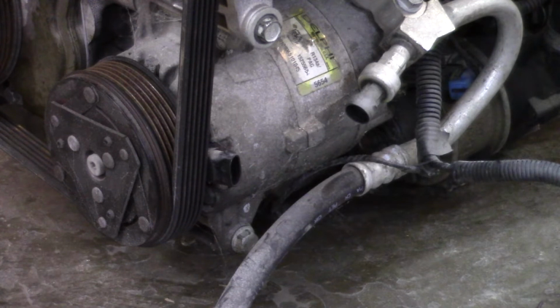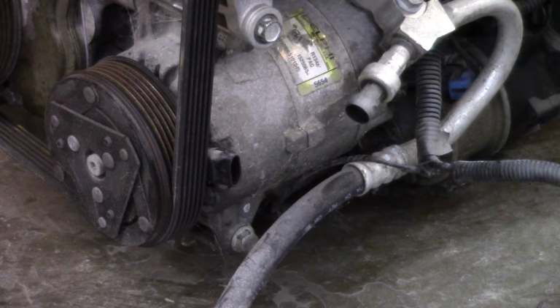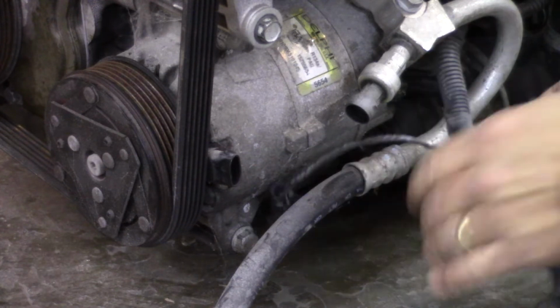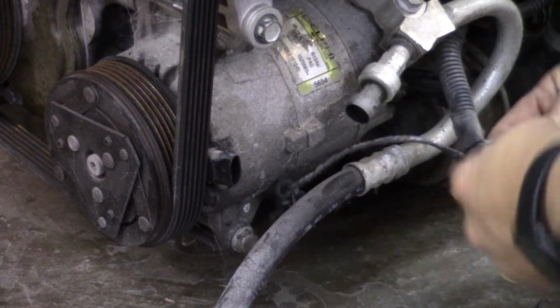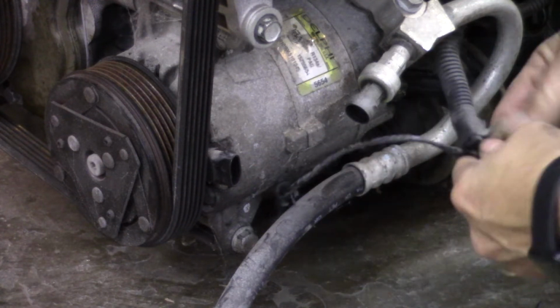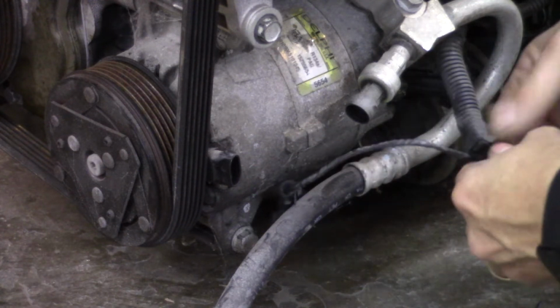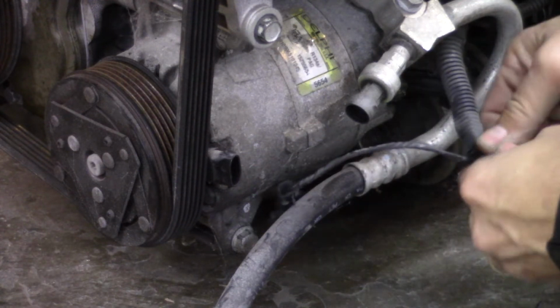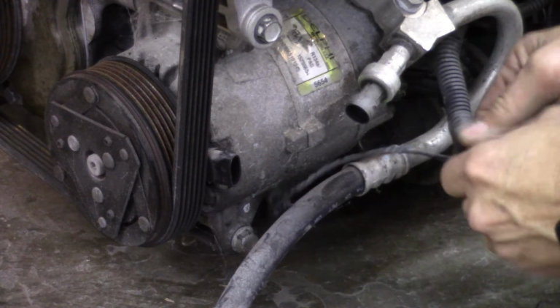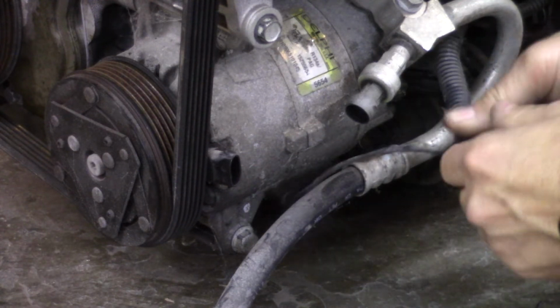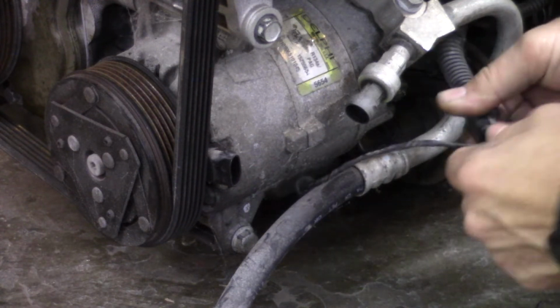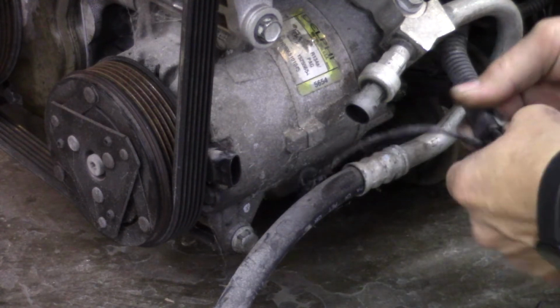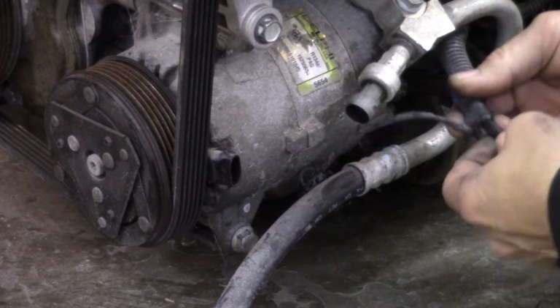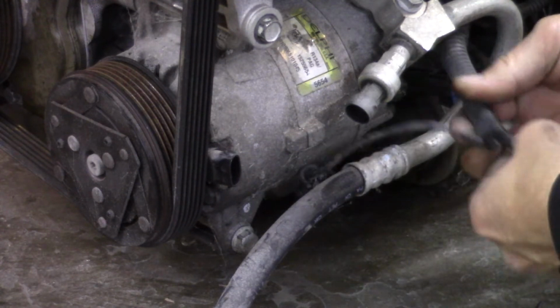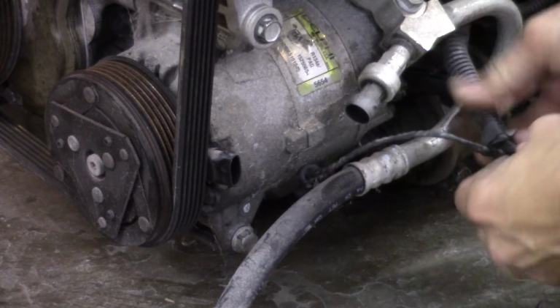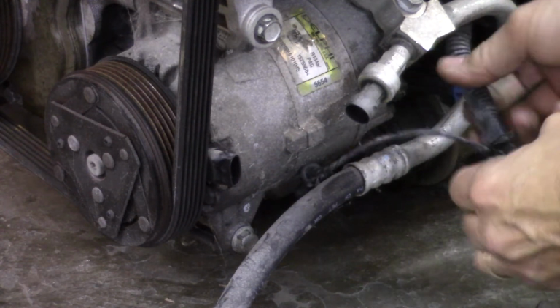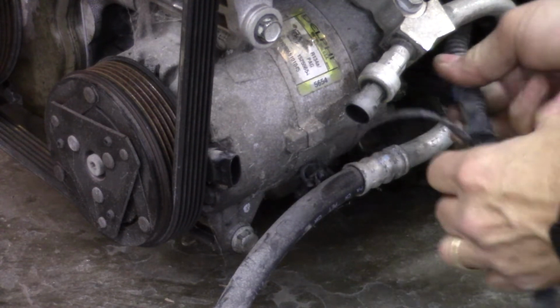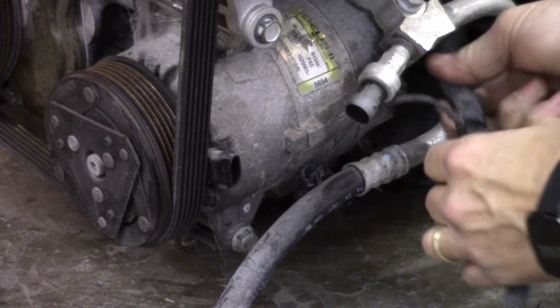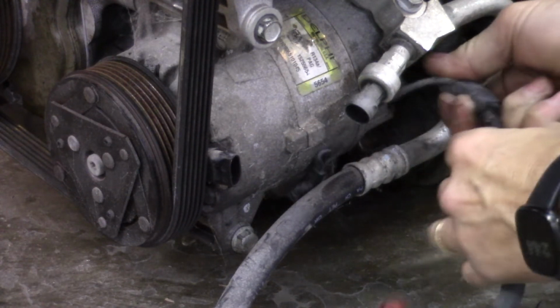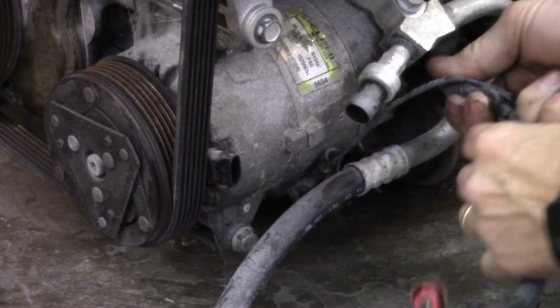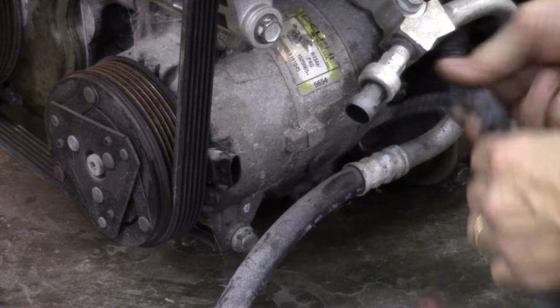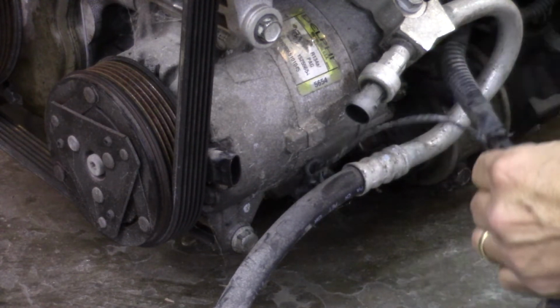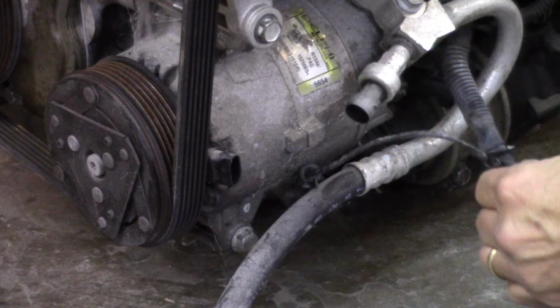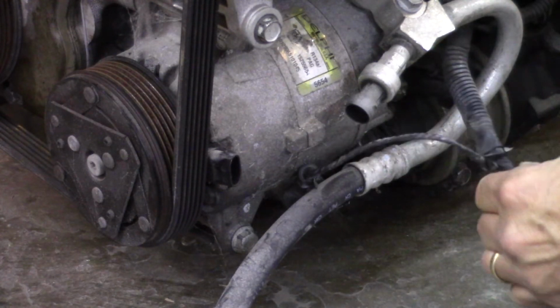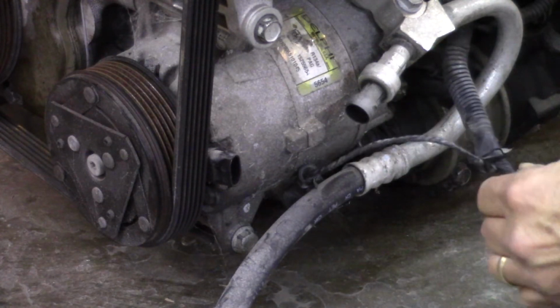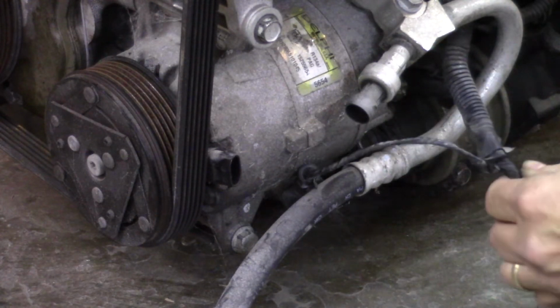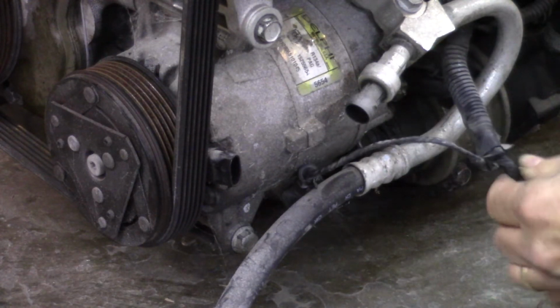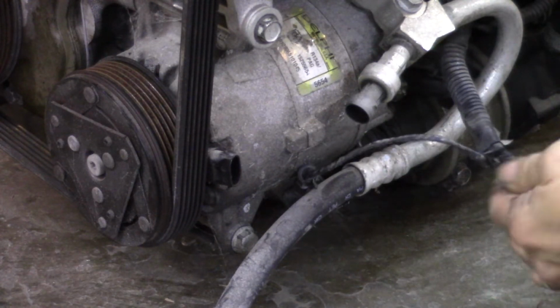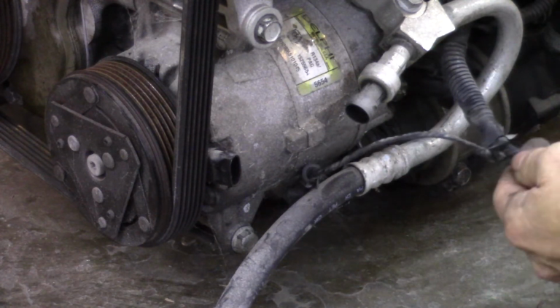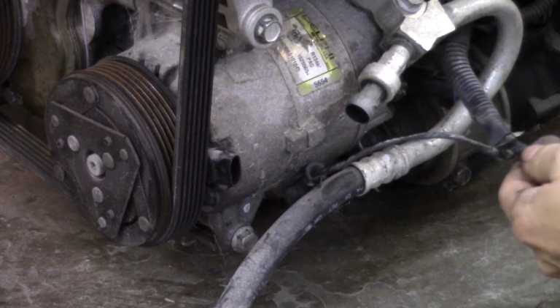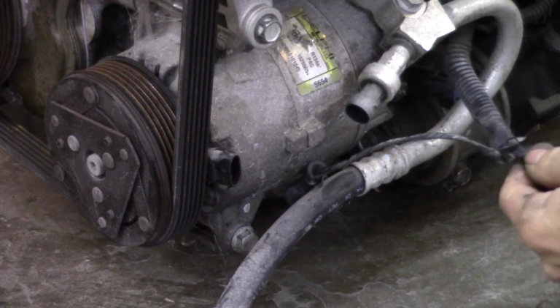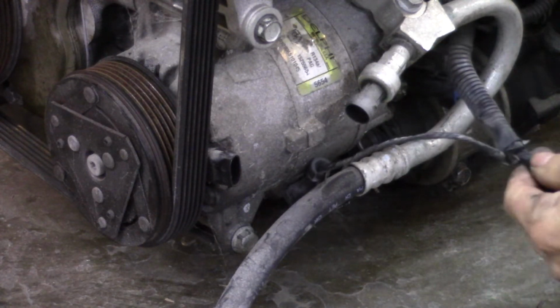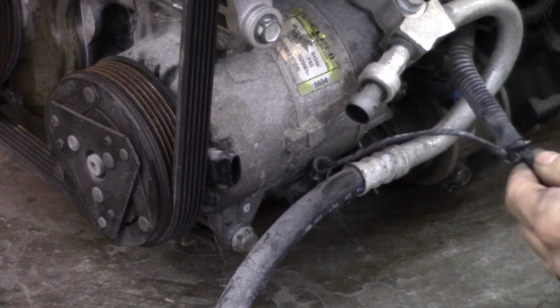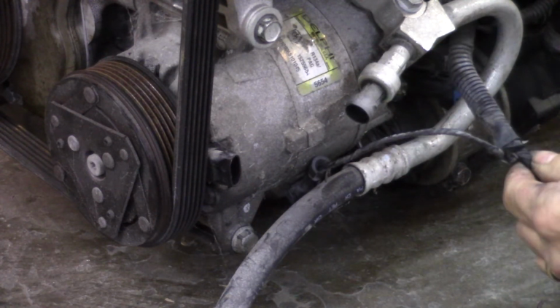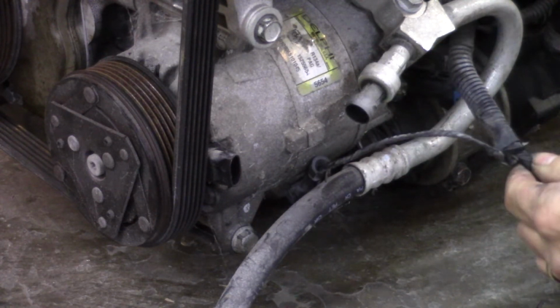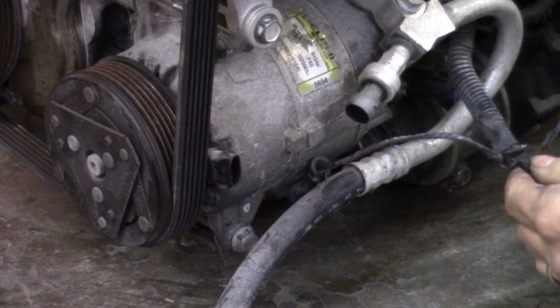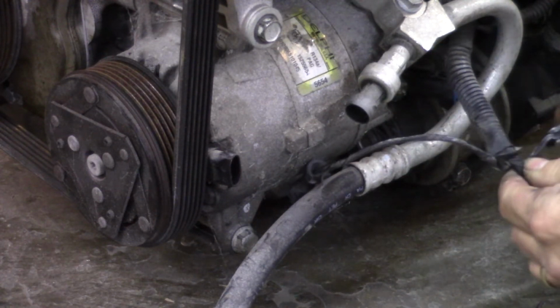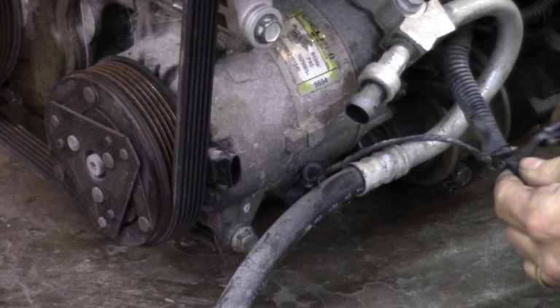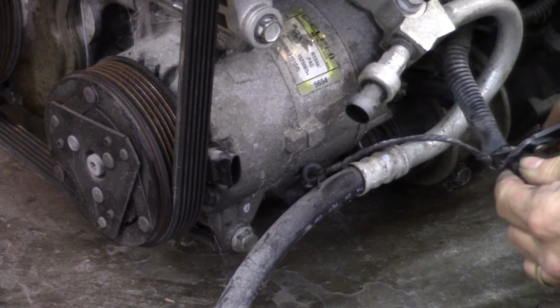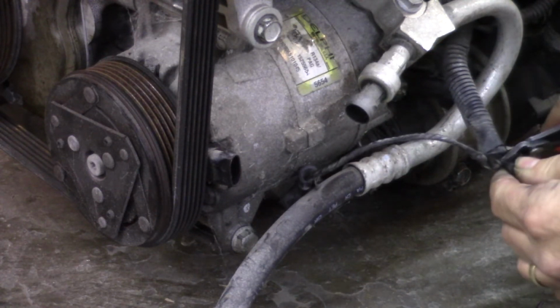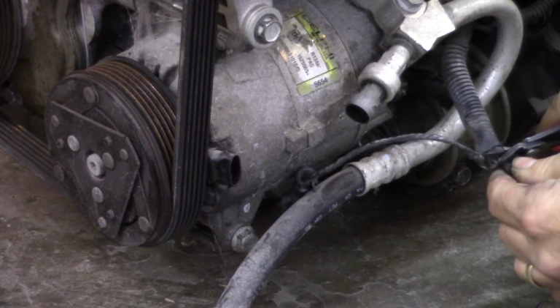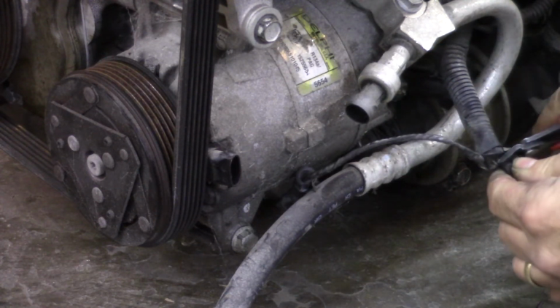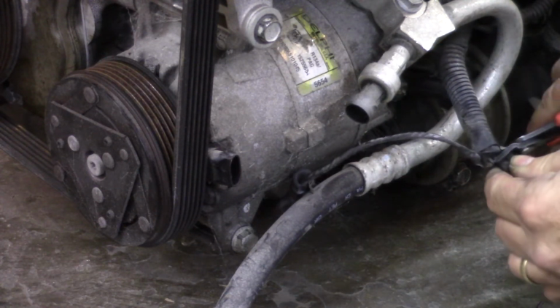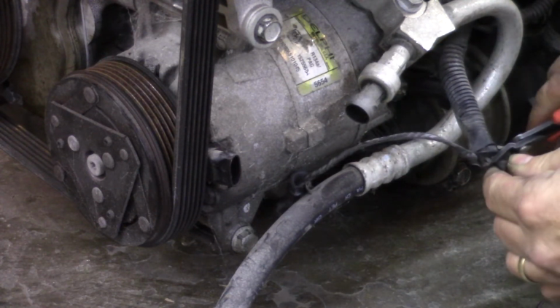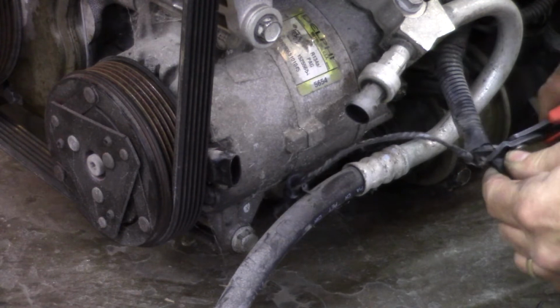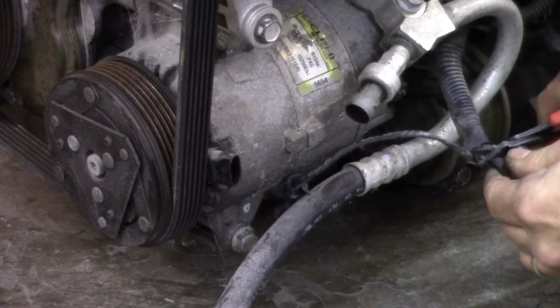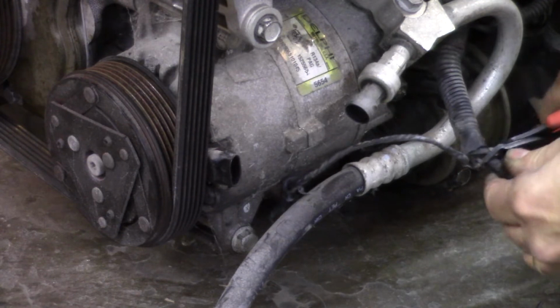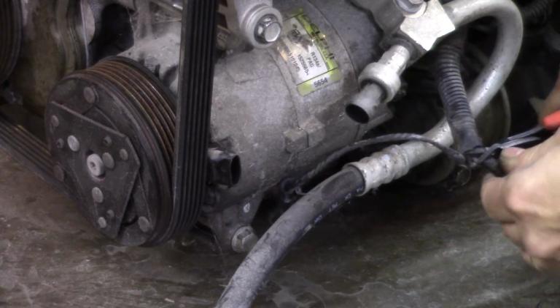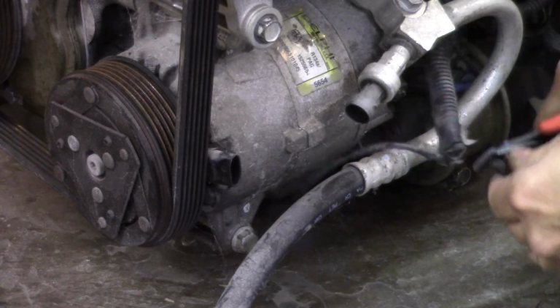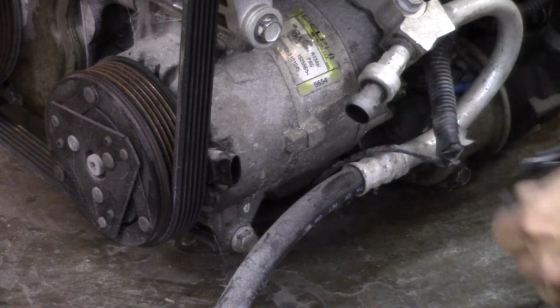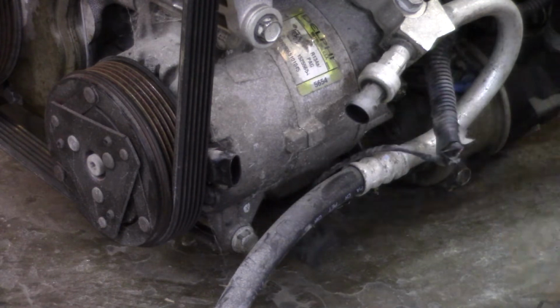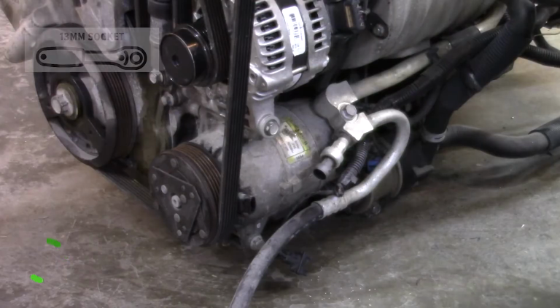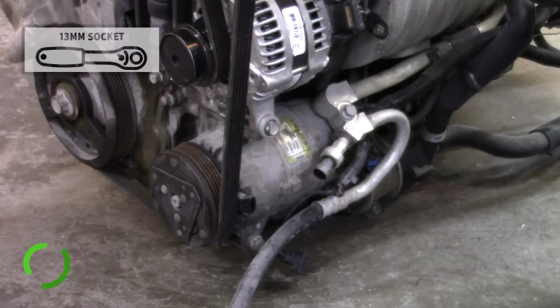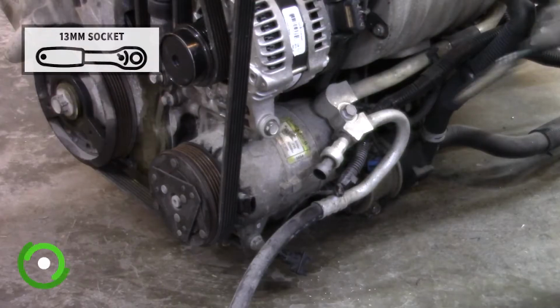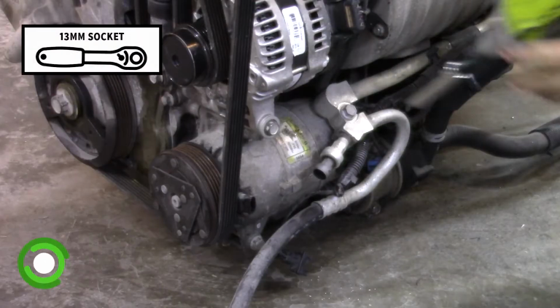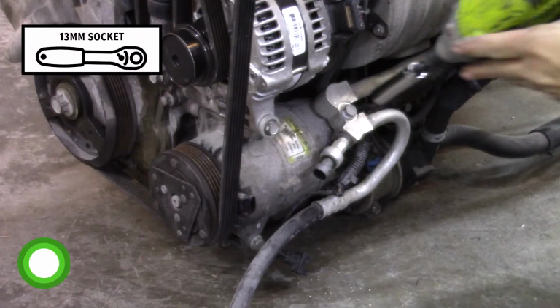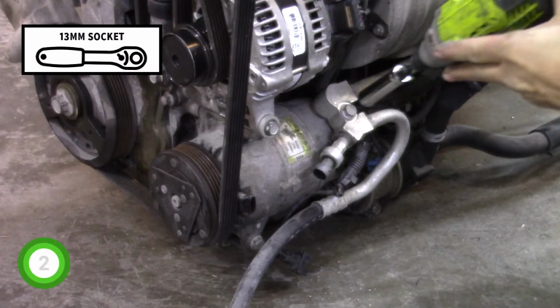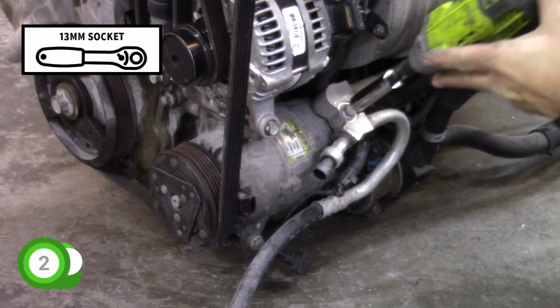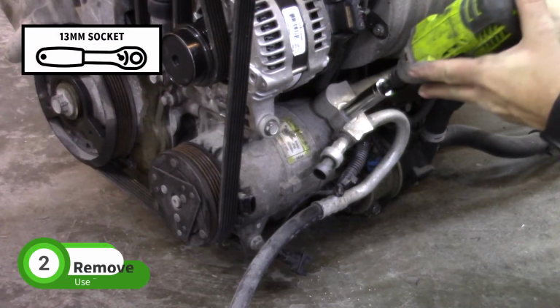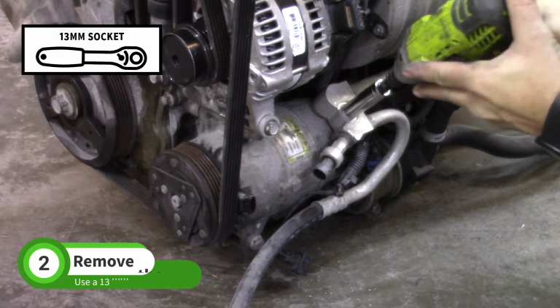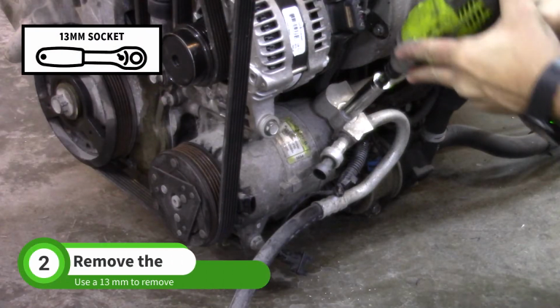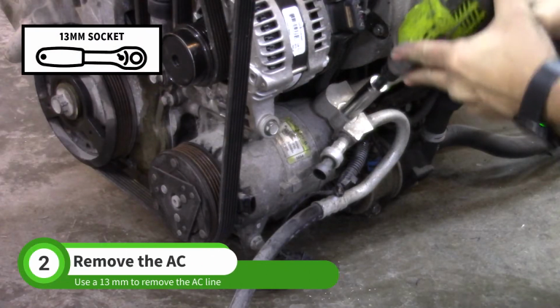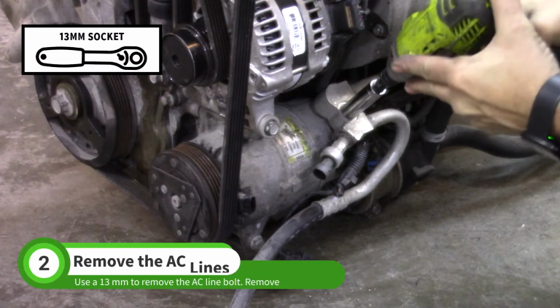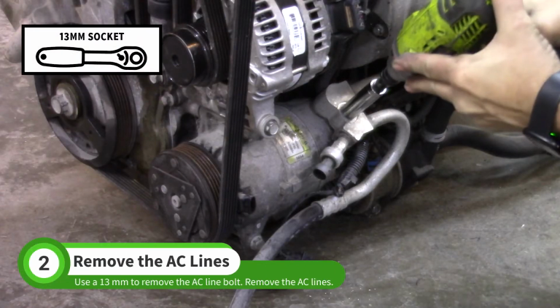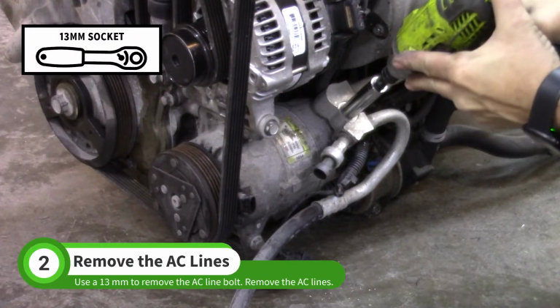You can also cut the radiator fan wire. Do not cut the intercooler pump wires, and do not plug them into the pump yet.